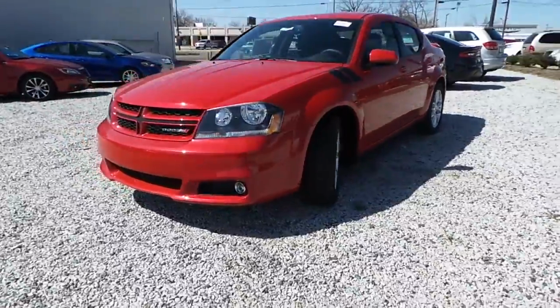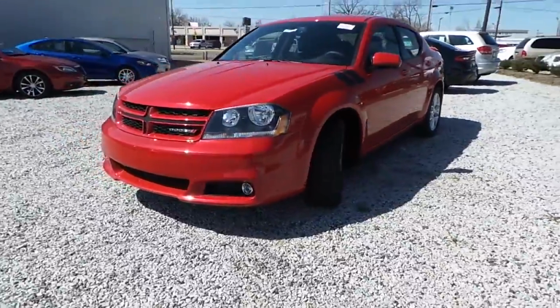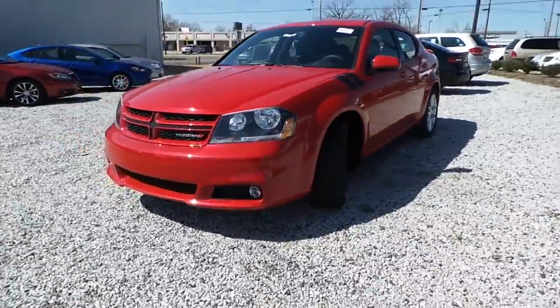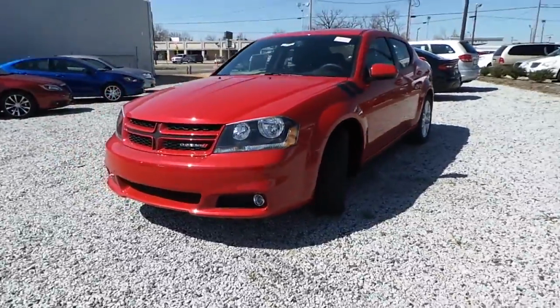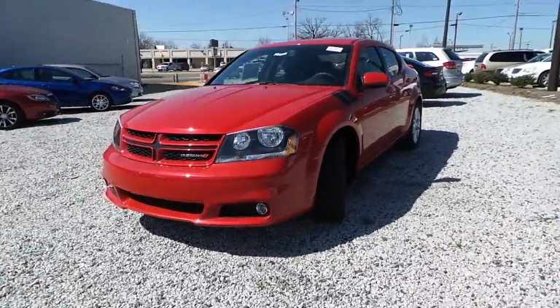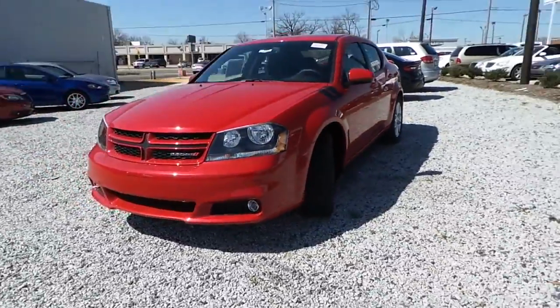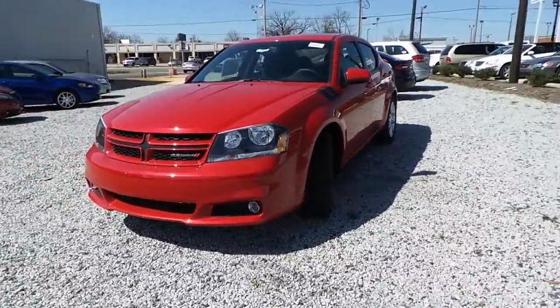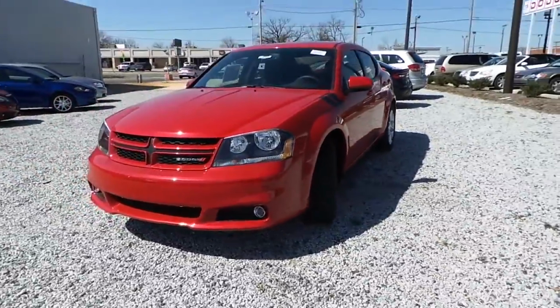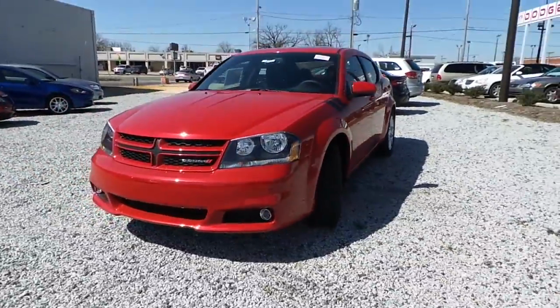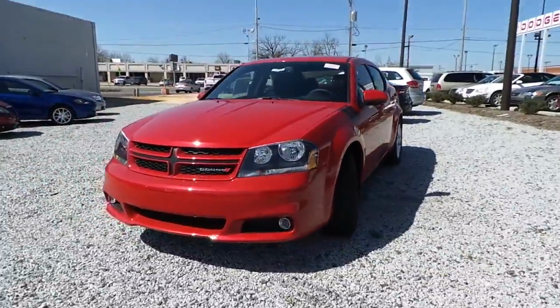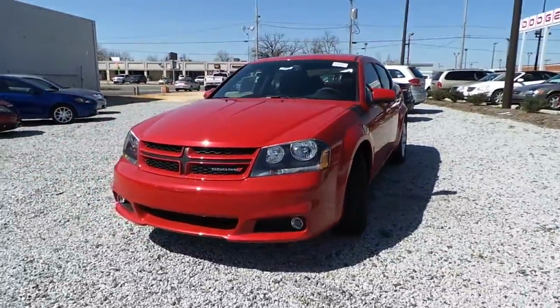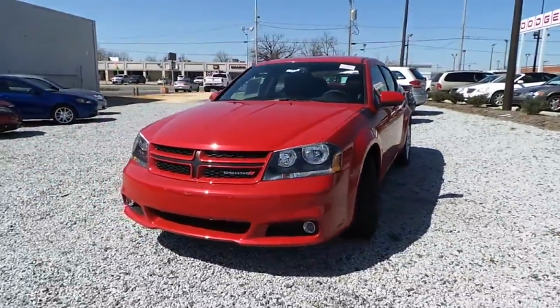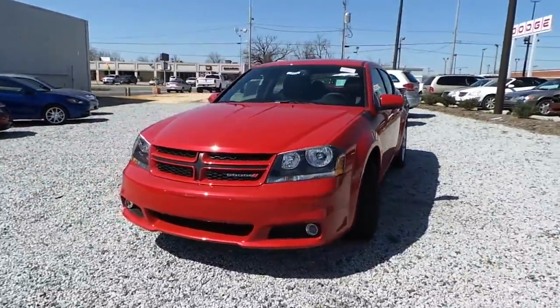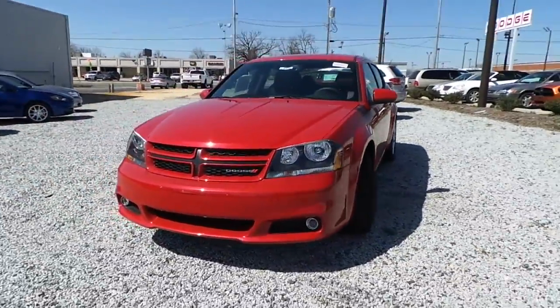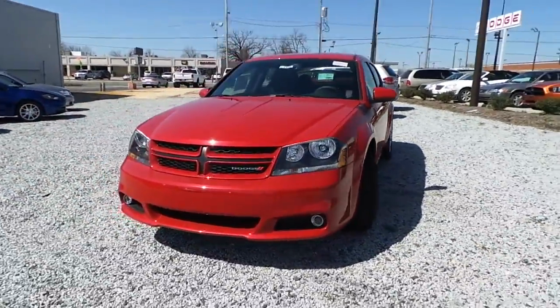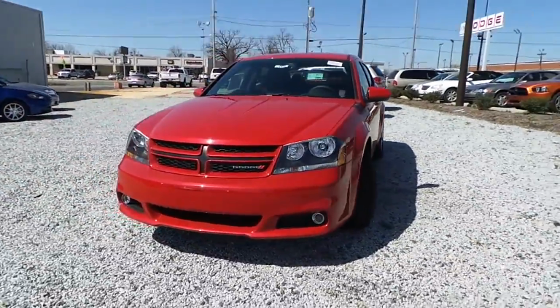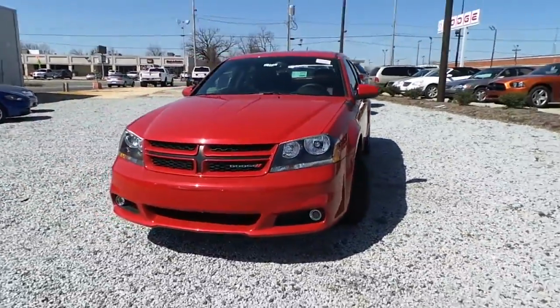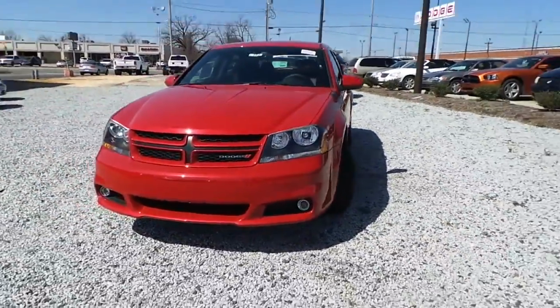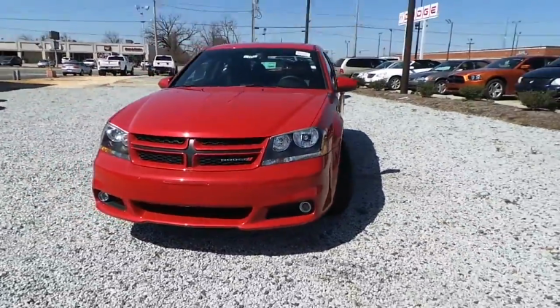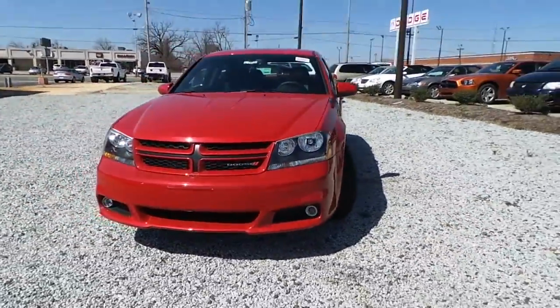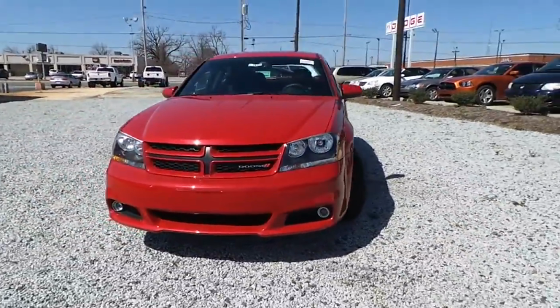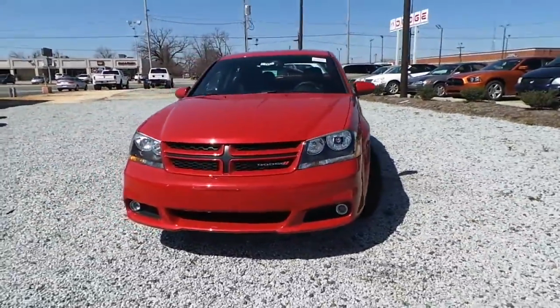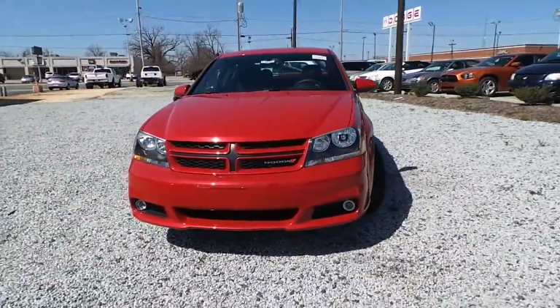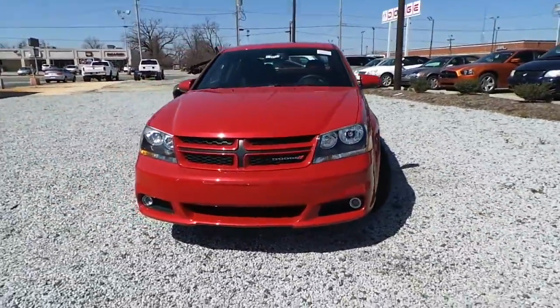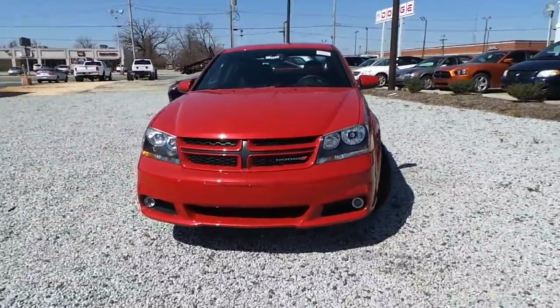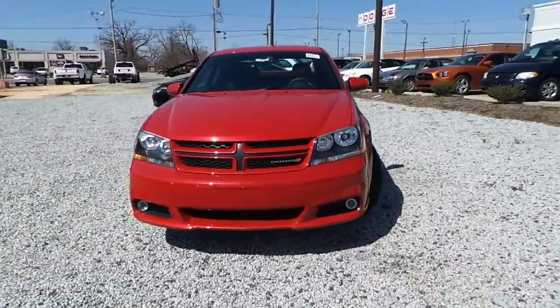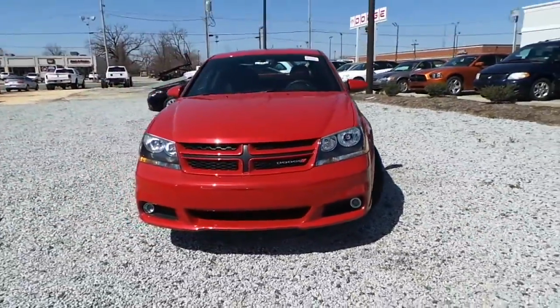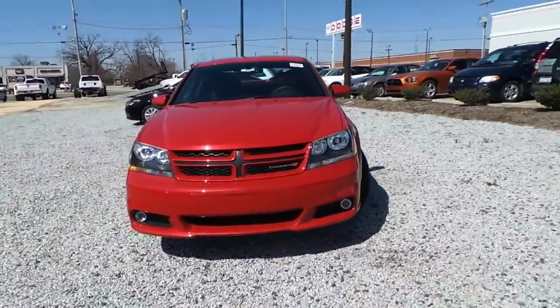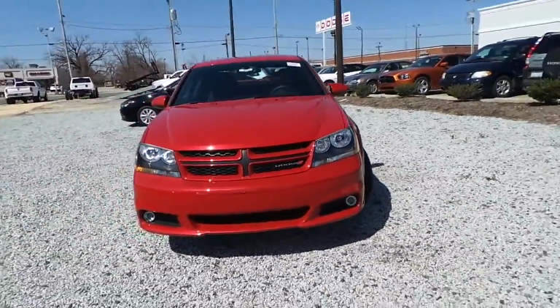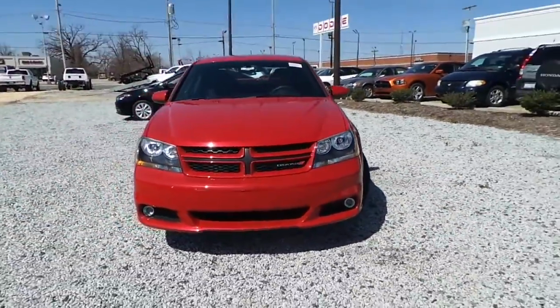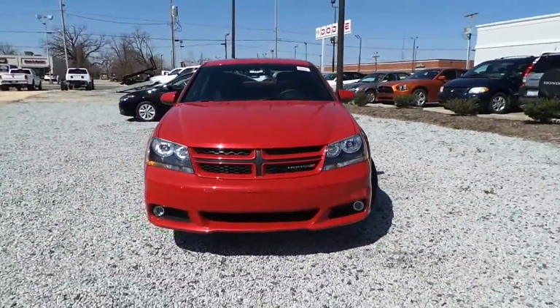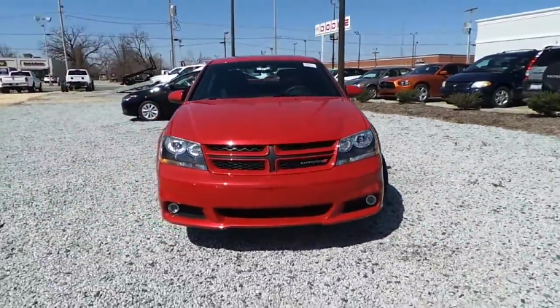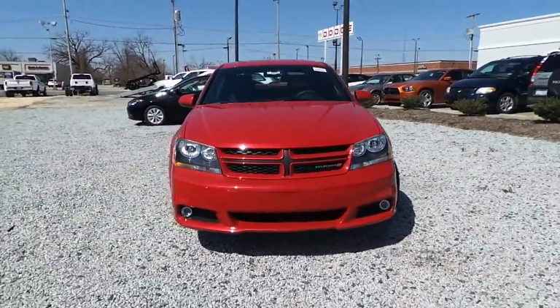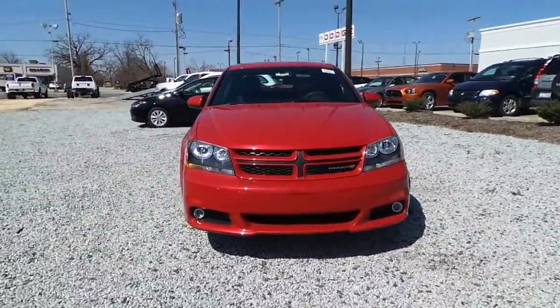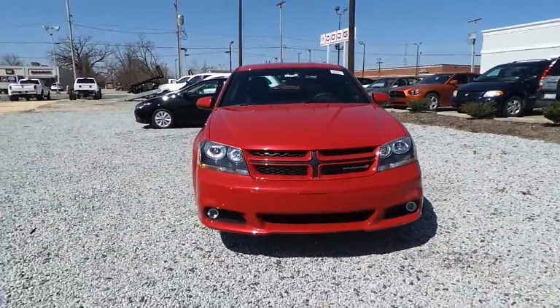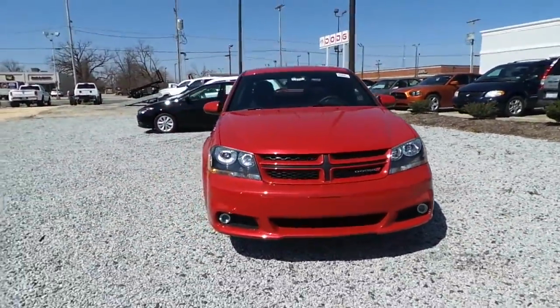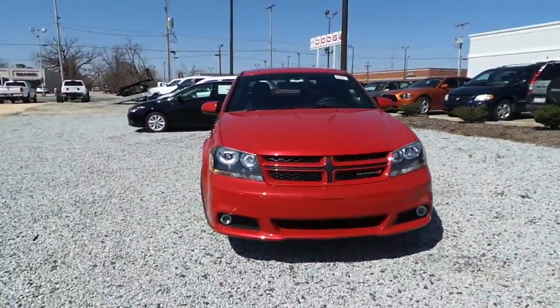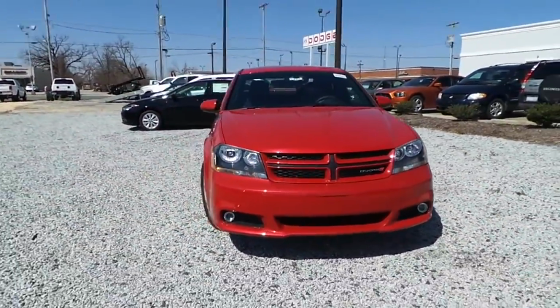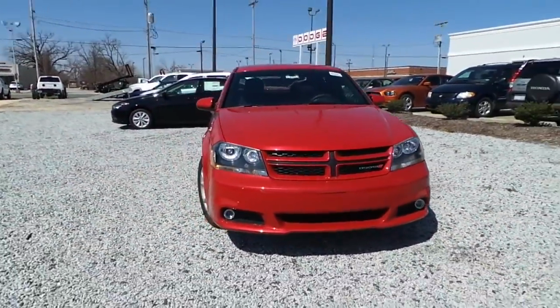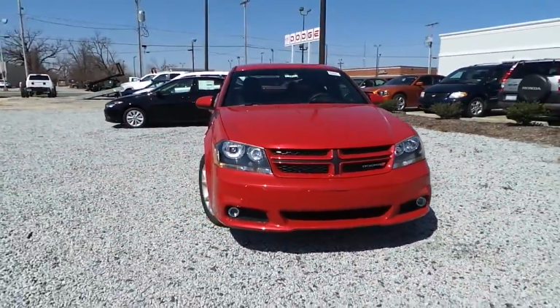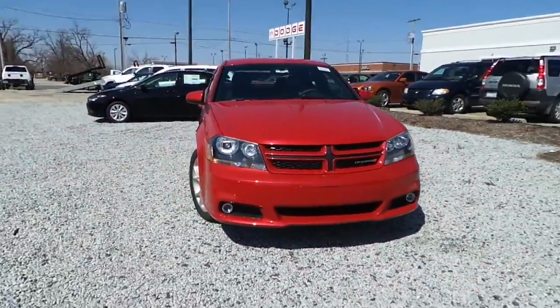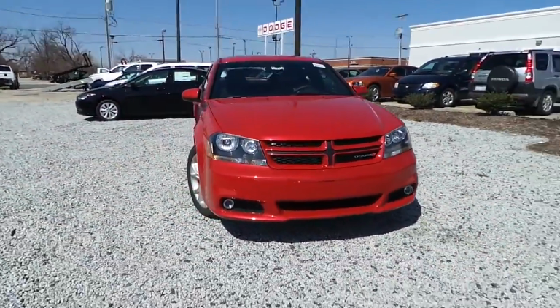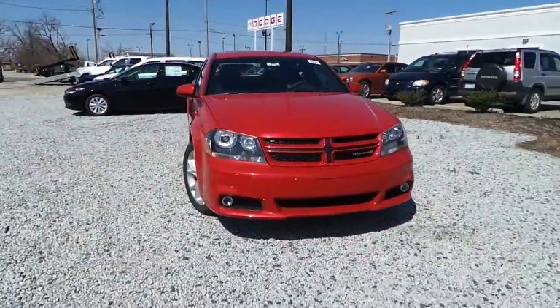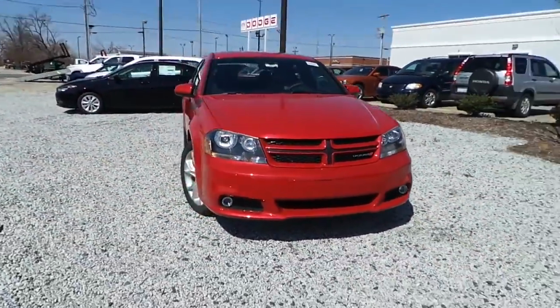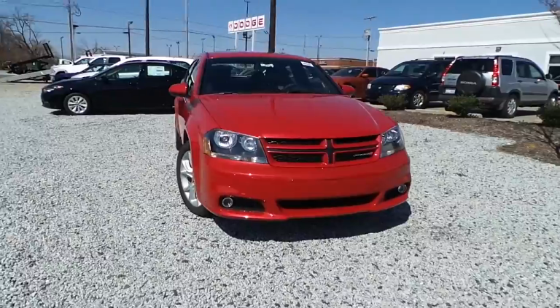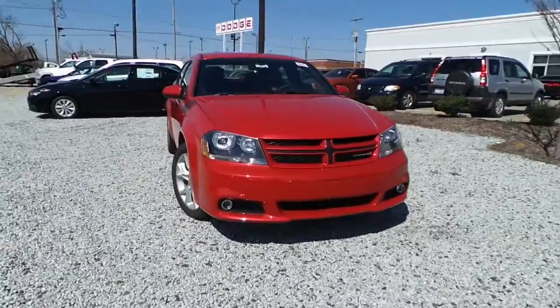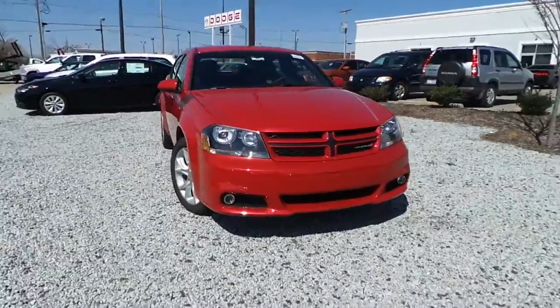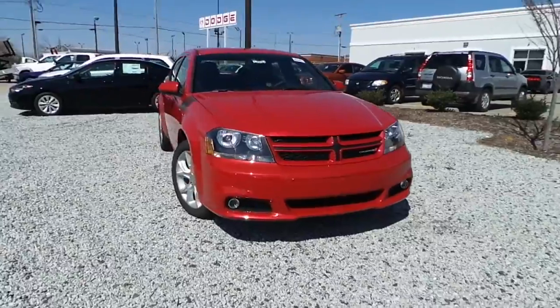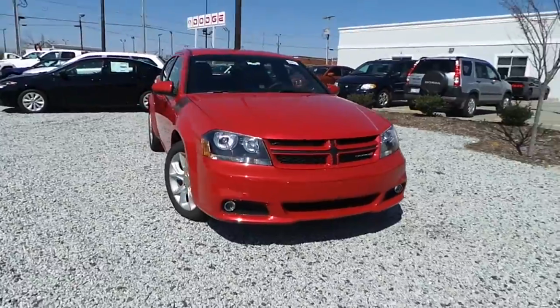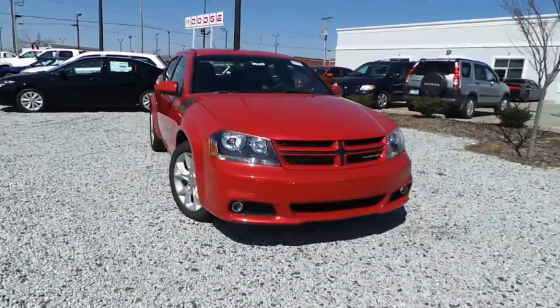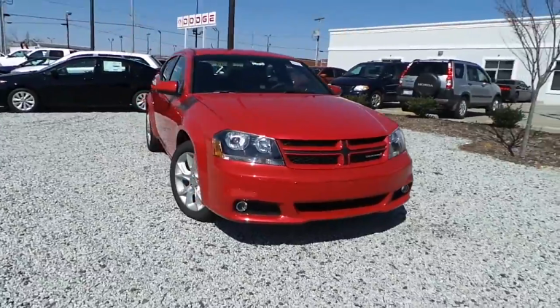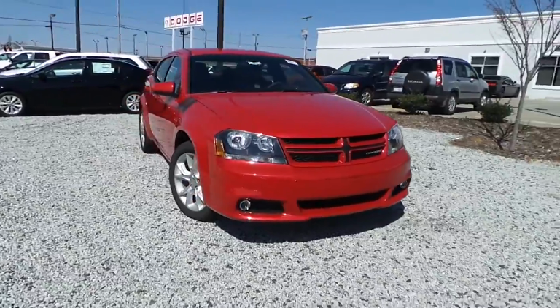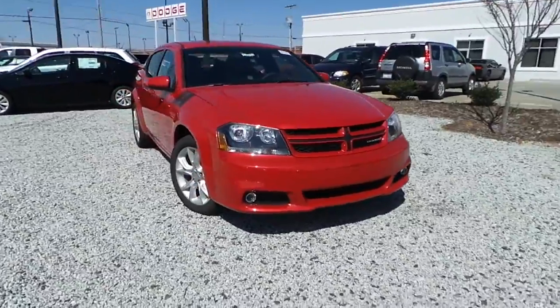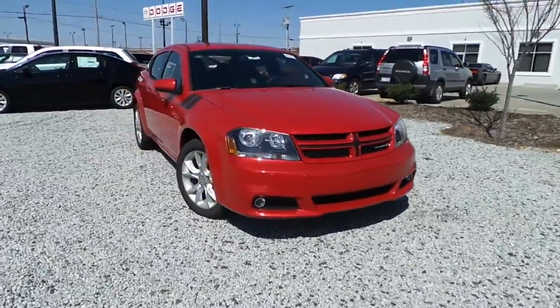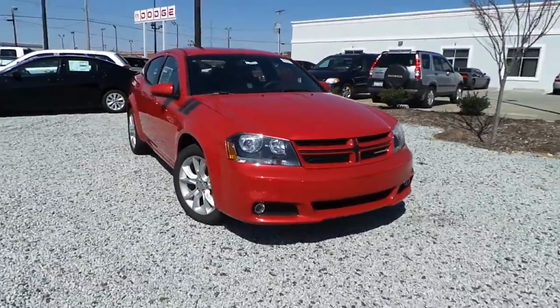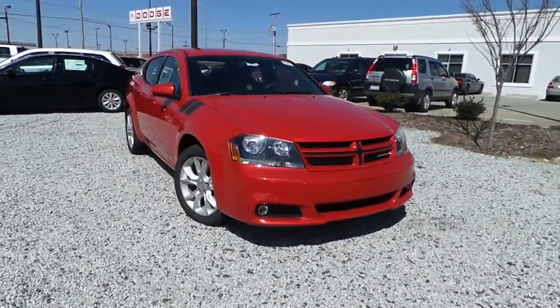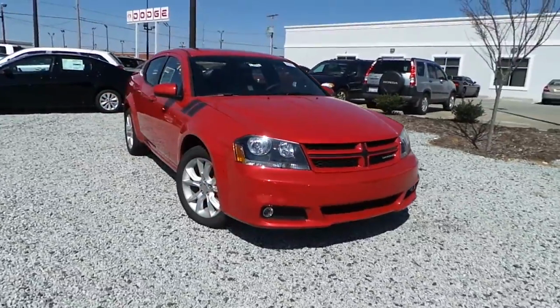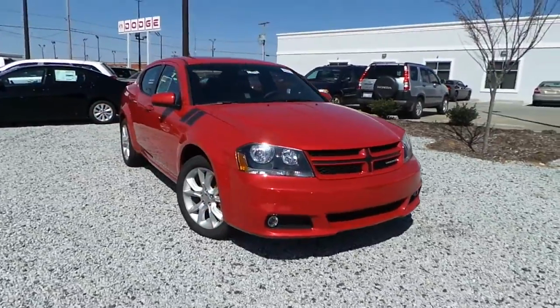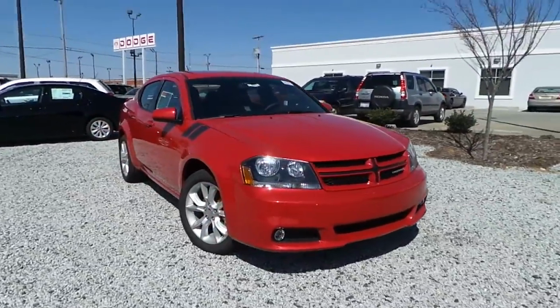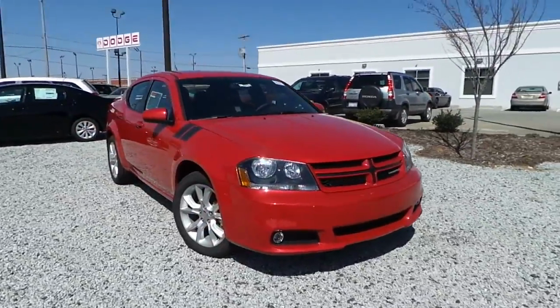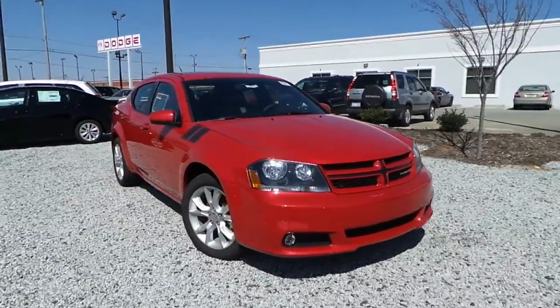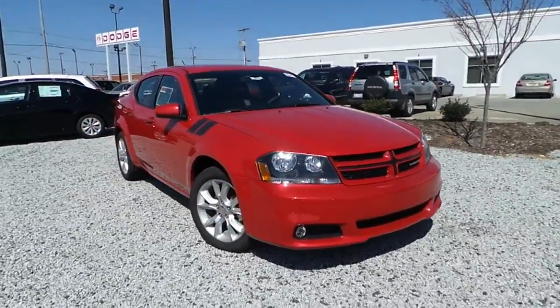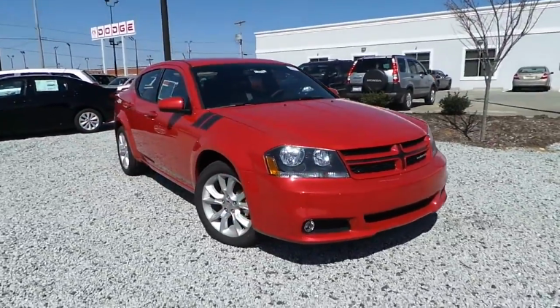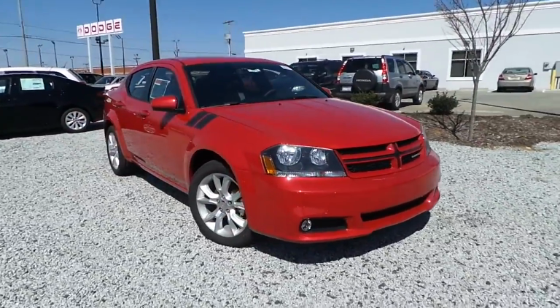Take a trip down to High Point and test drive this all-new 2014 Dodge Avenger RT.